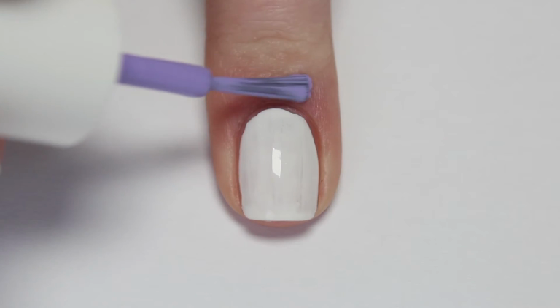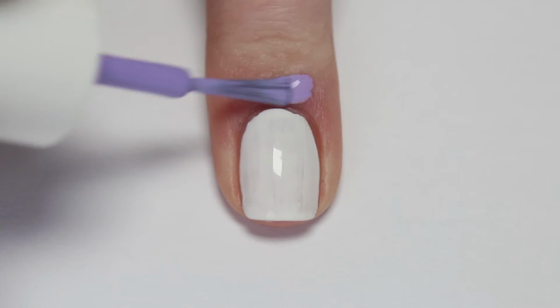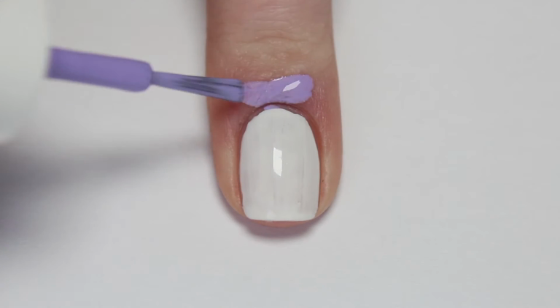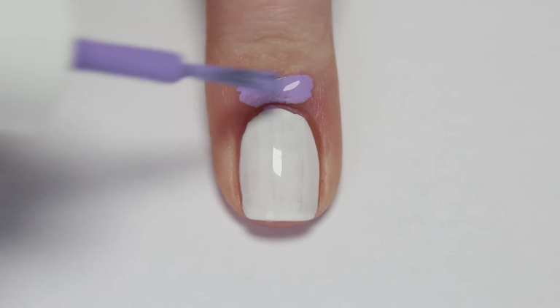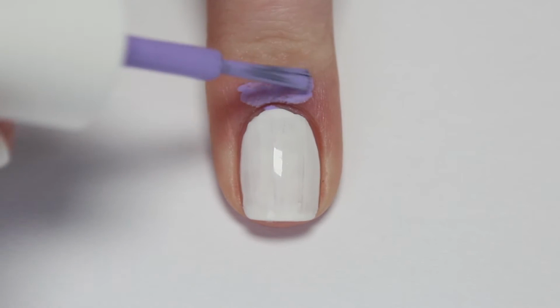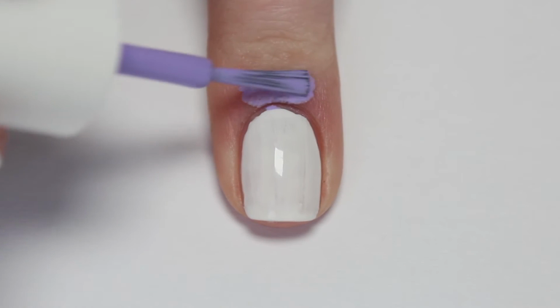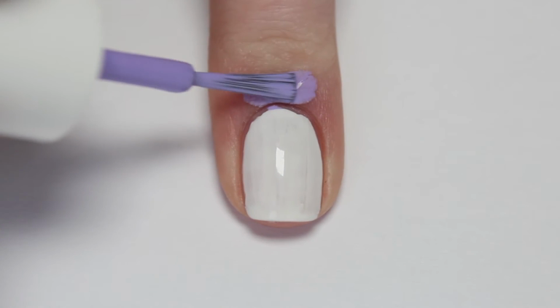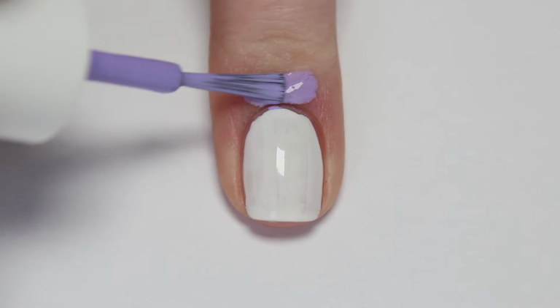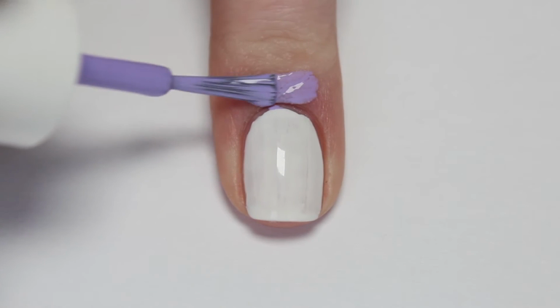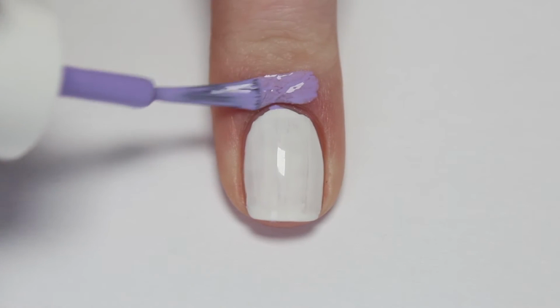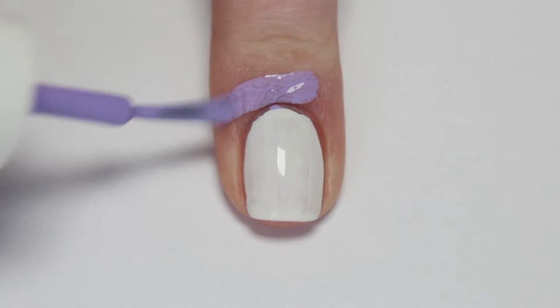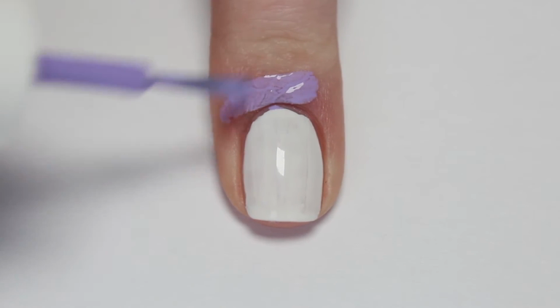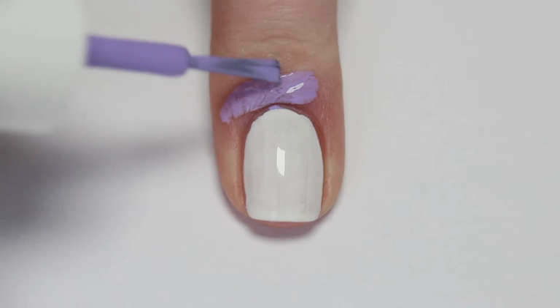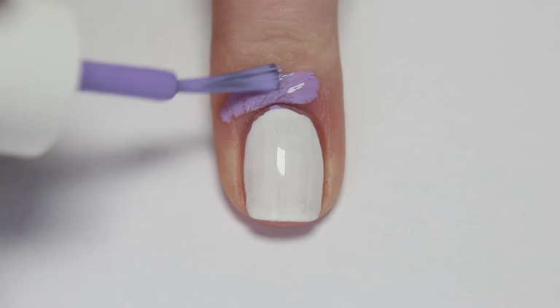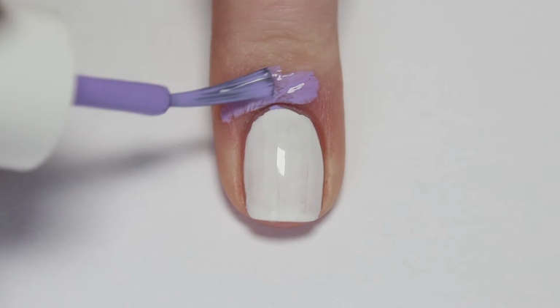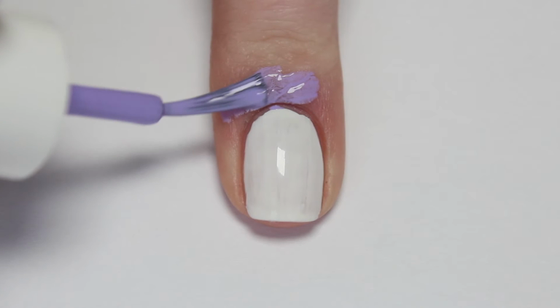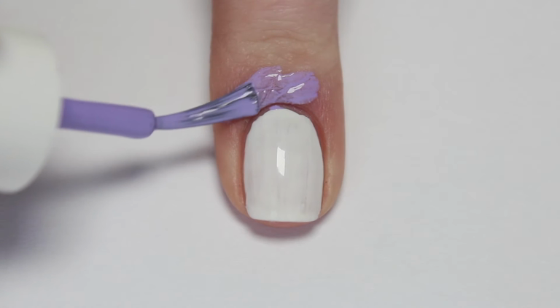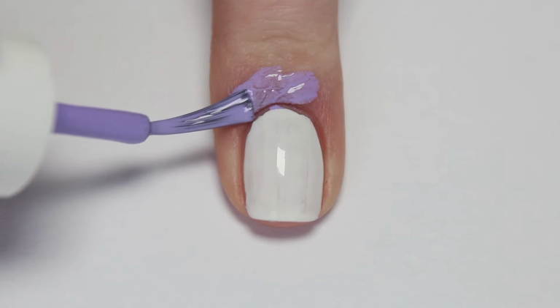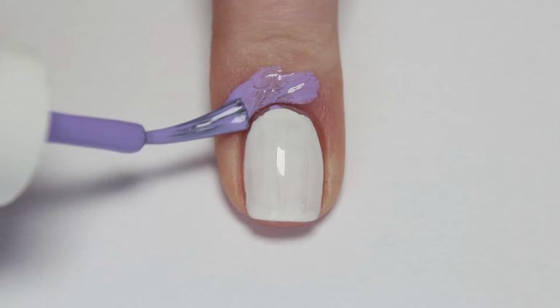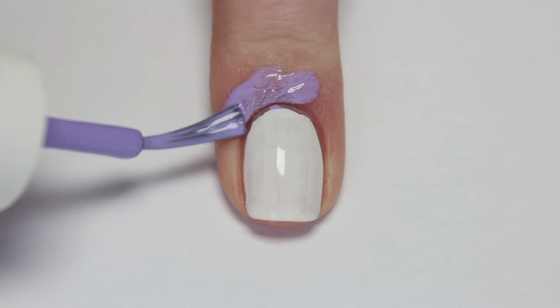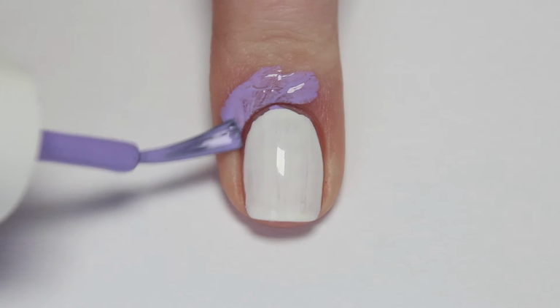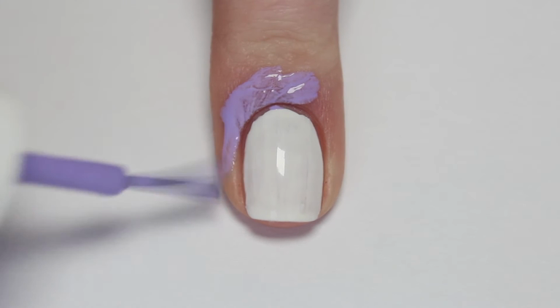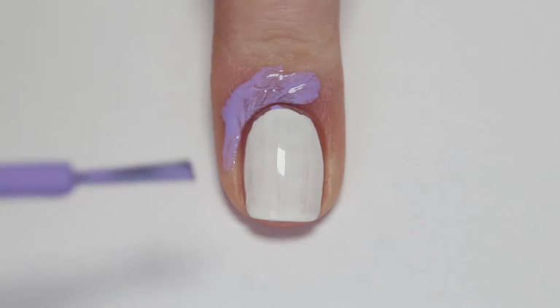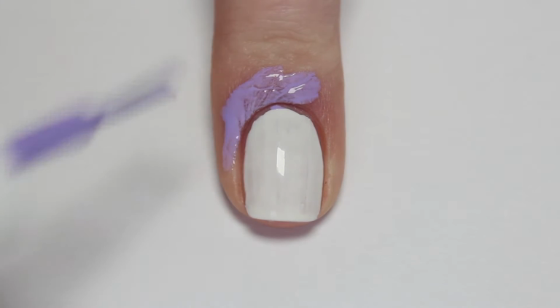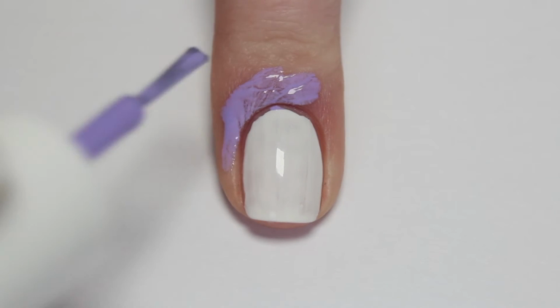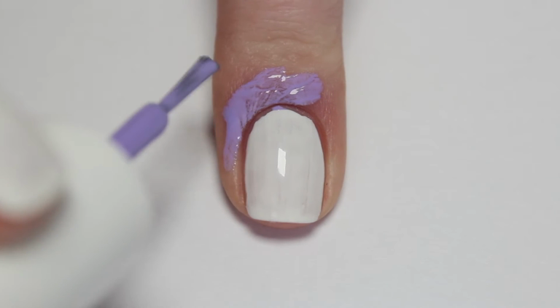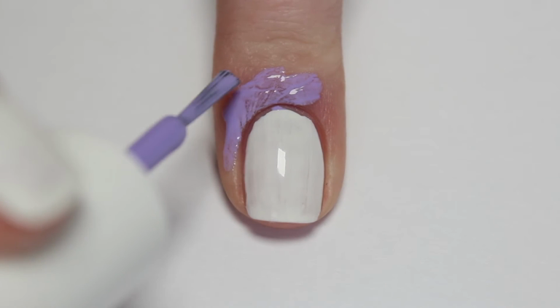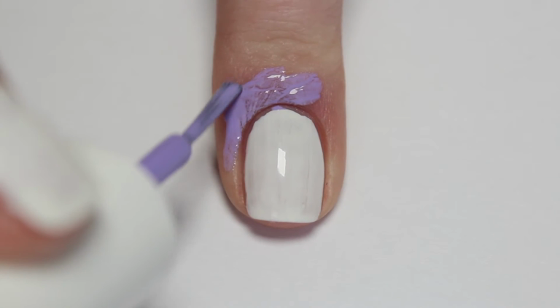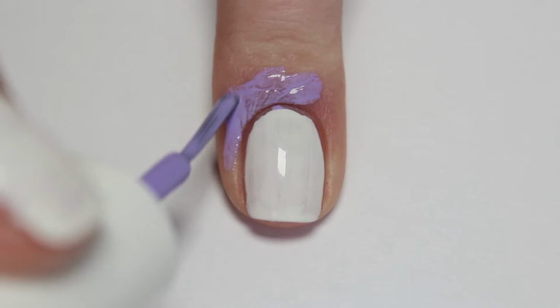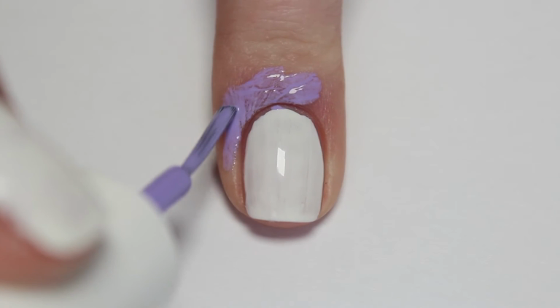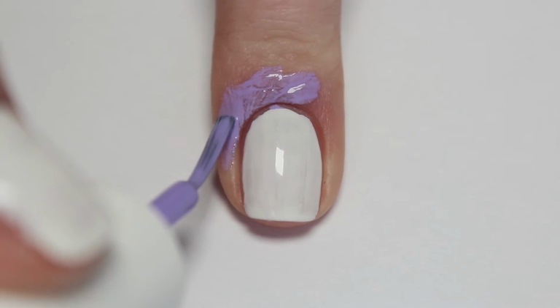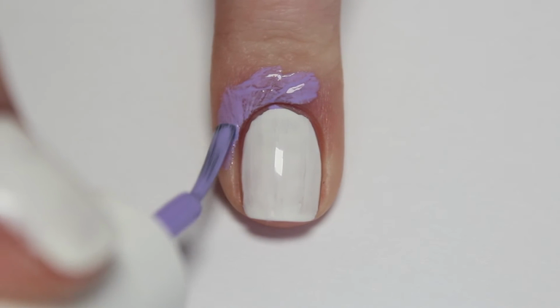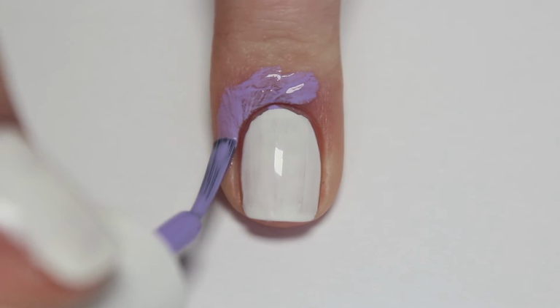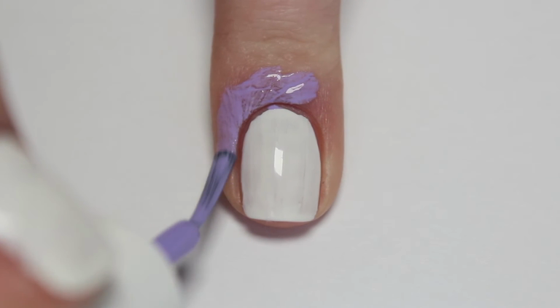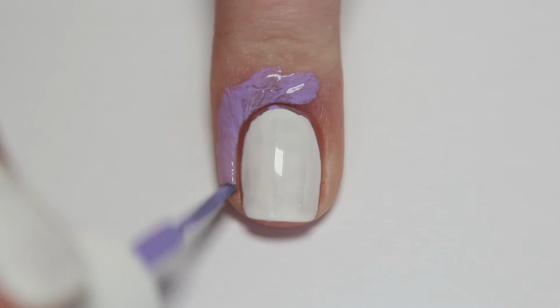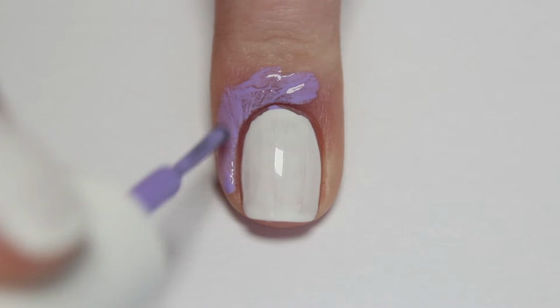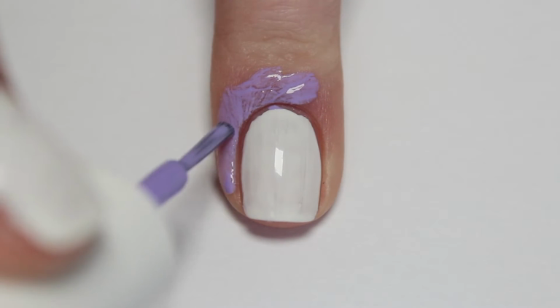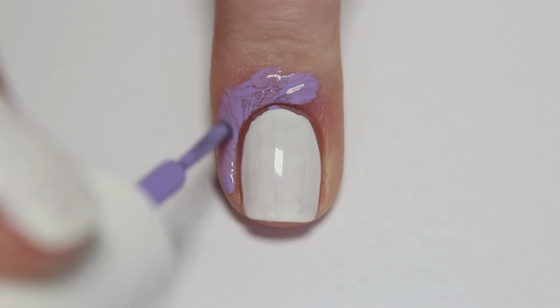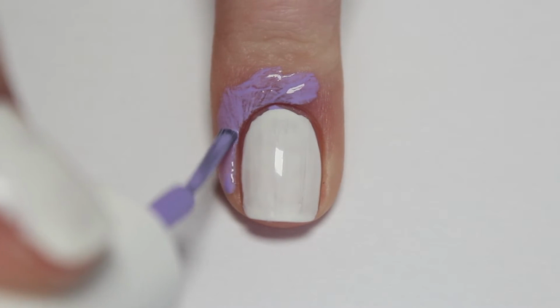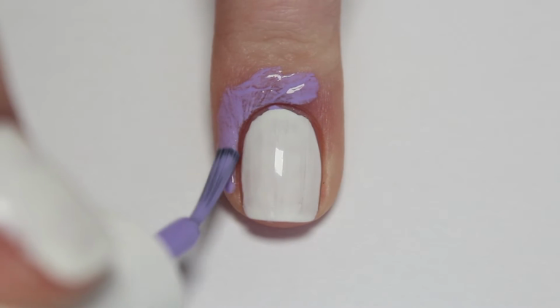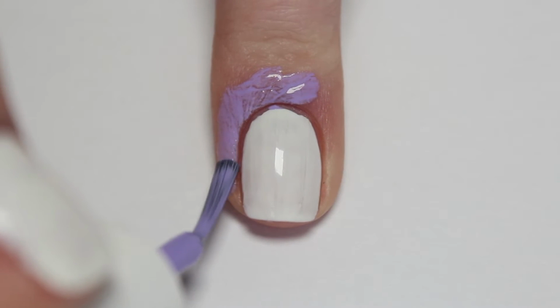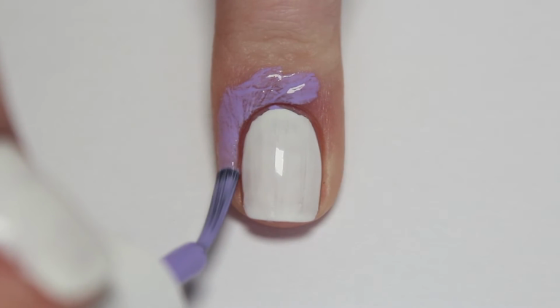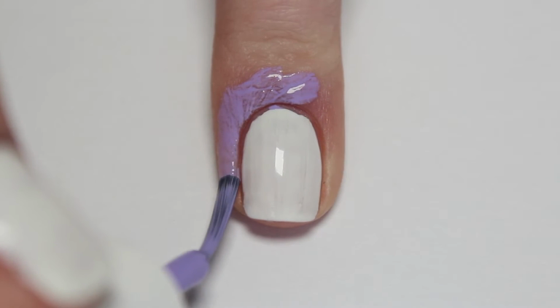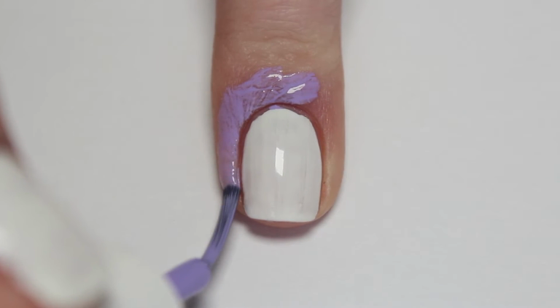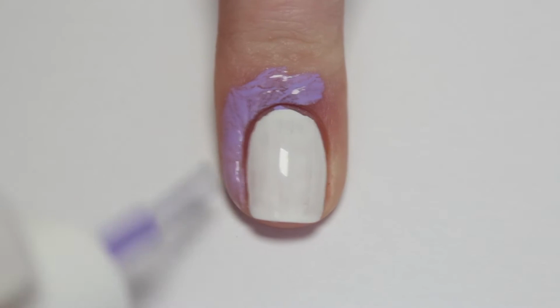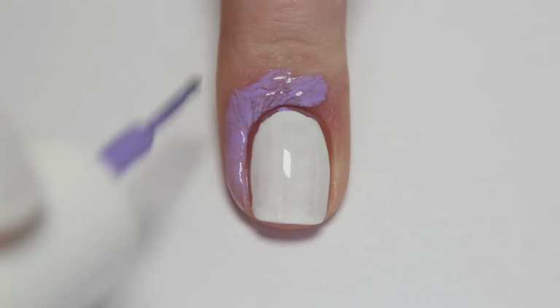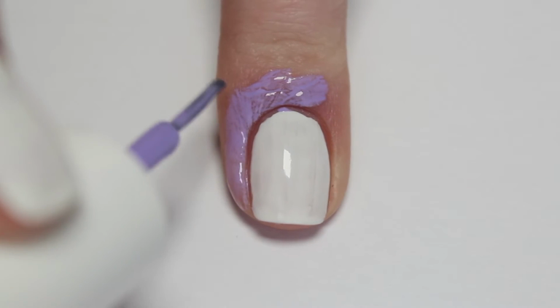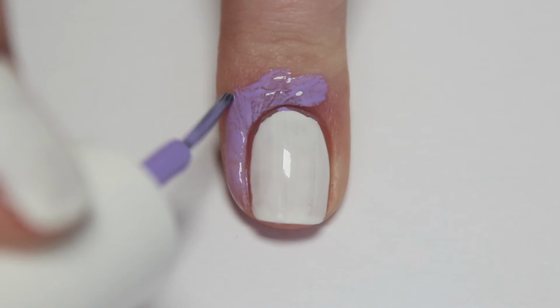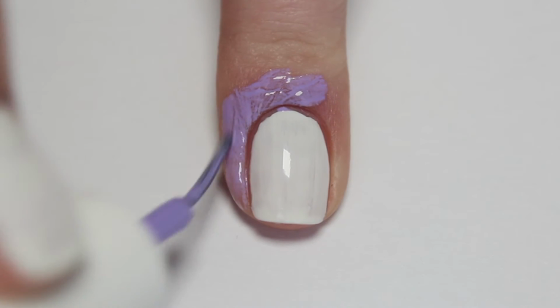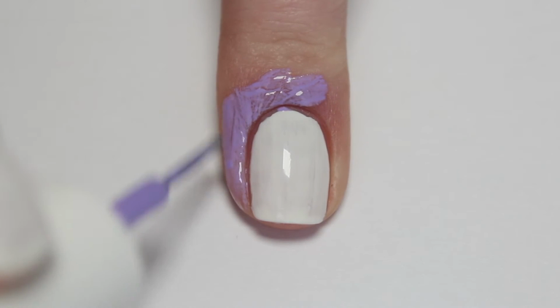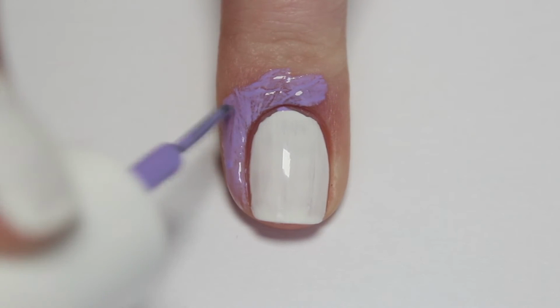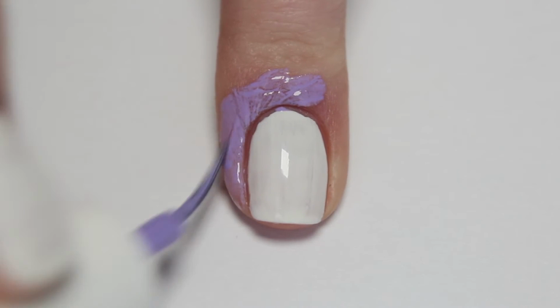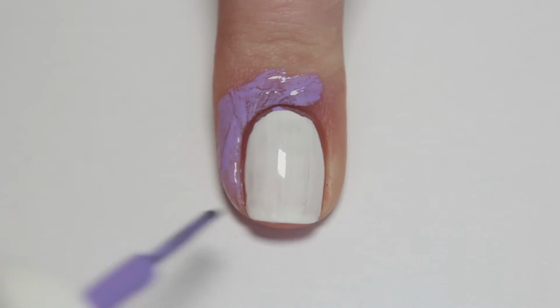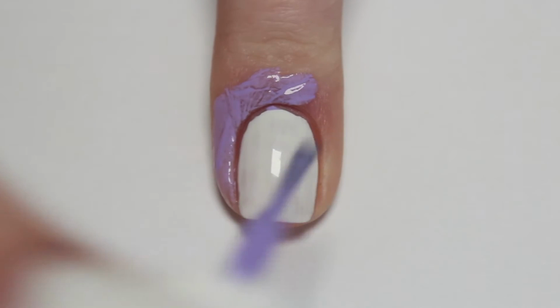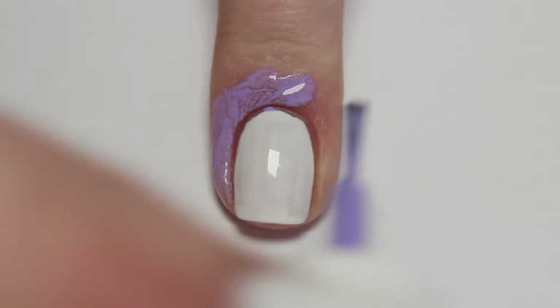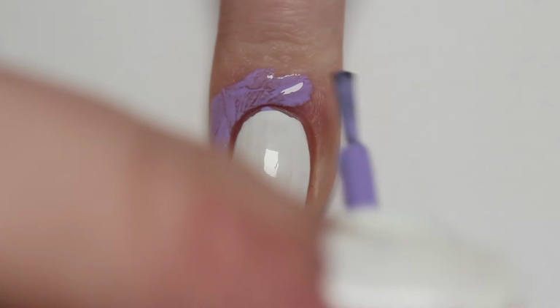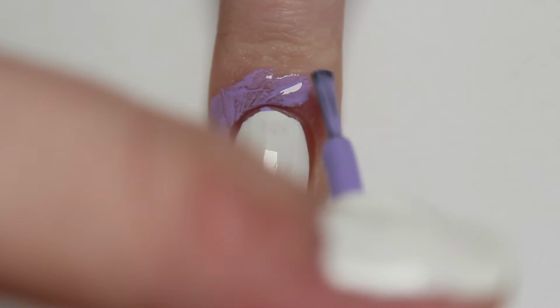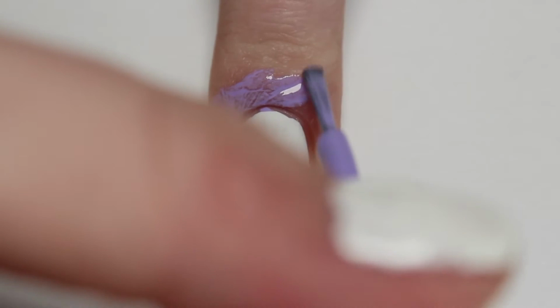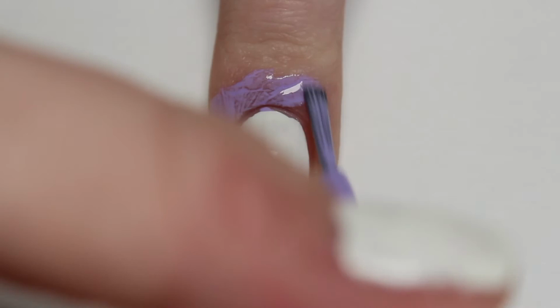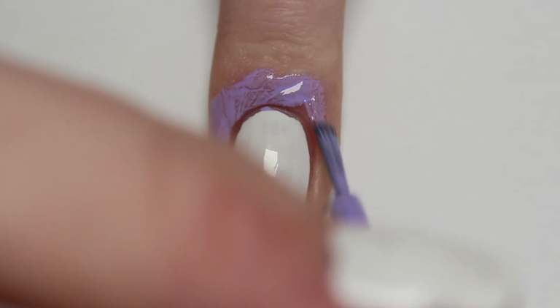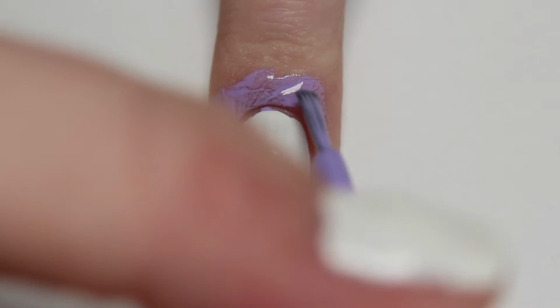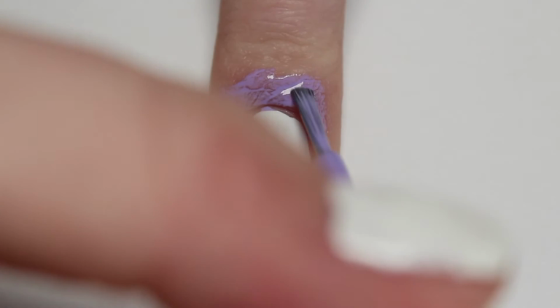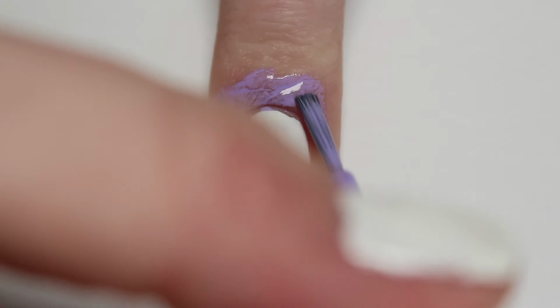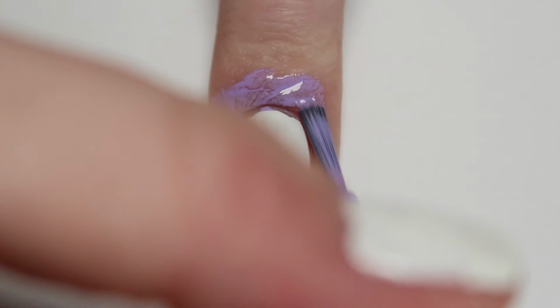Around your white base, apply a layer of liquid latex. This is optional, but it will really help with the cleanup process after the gradient.